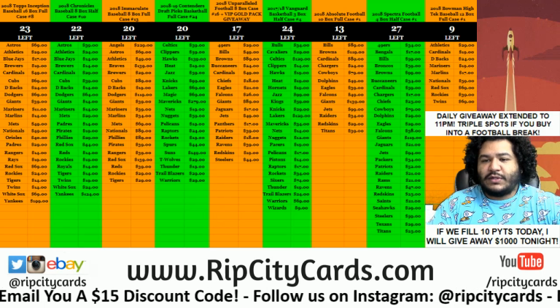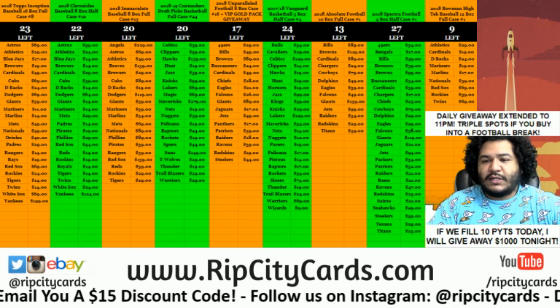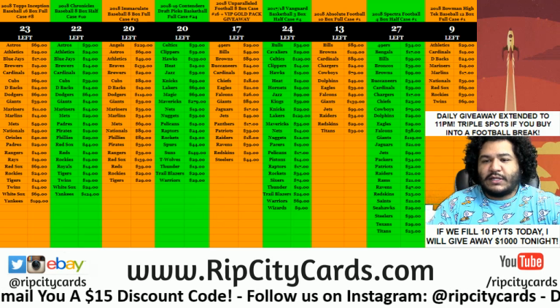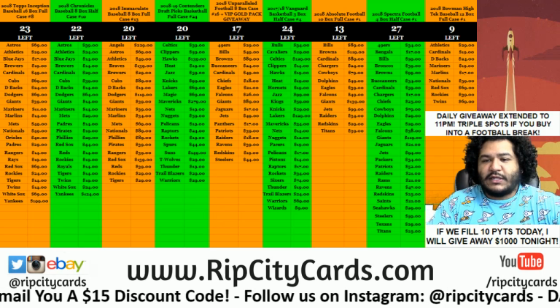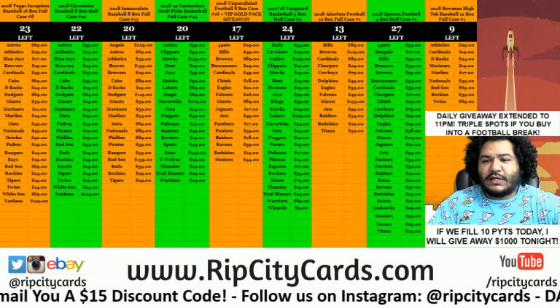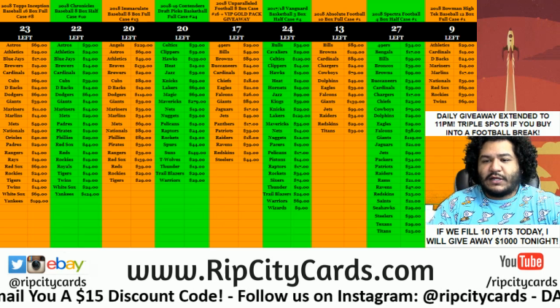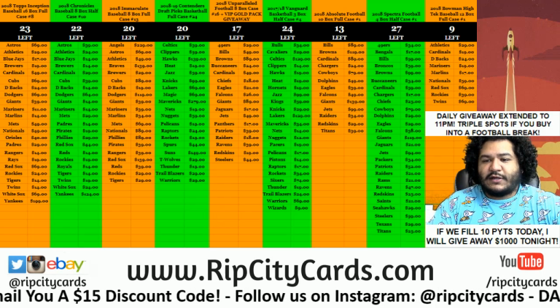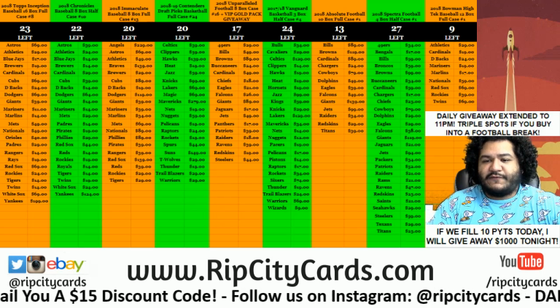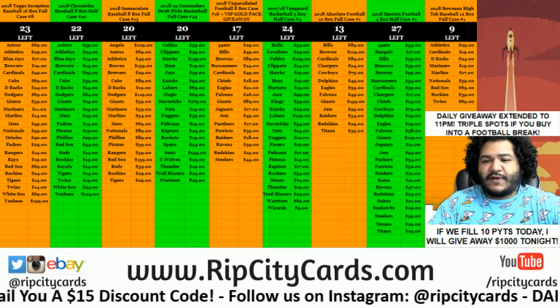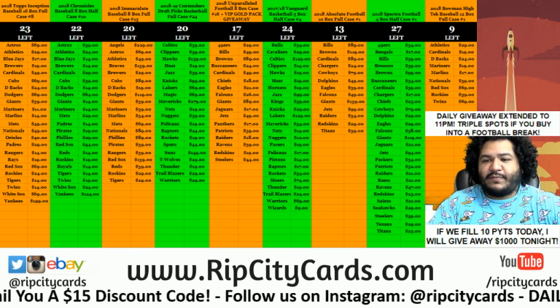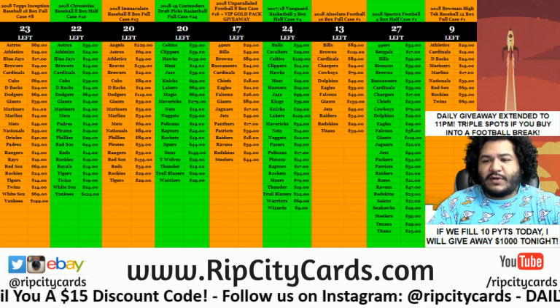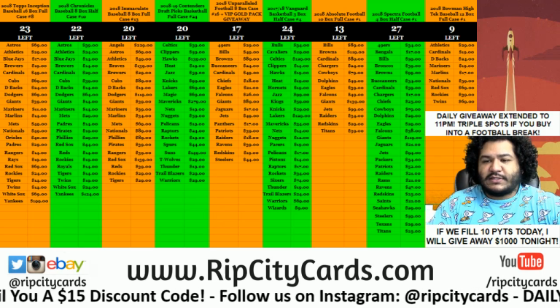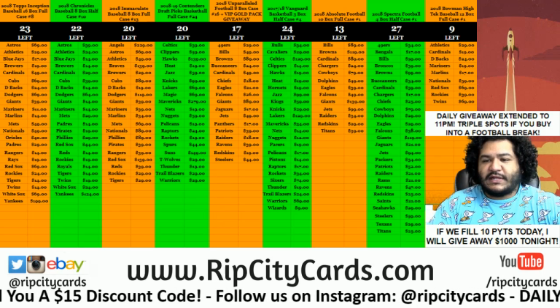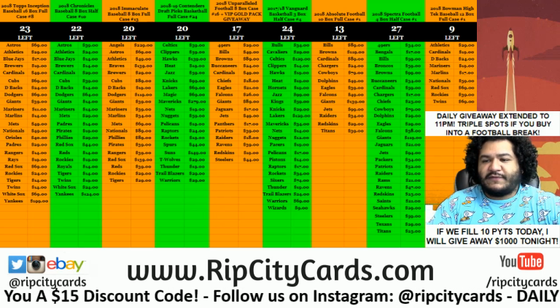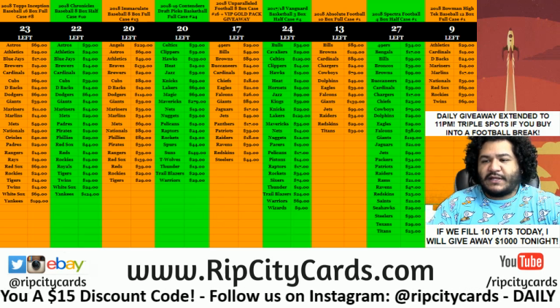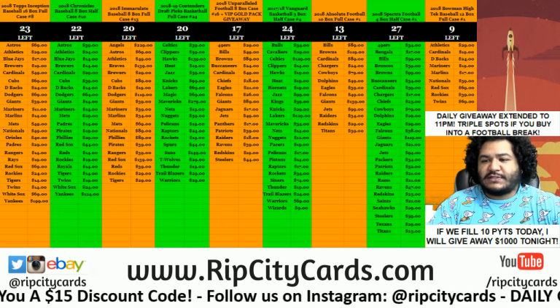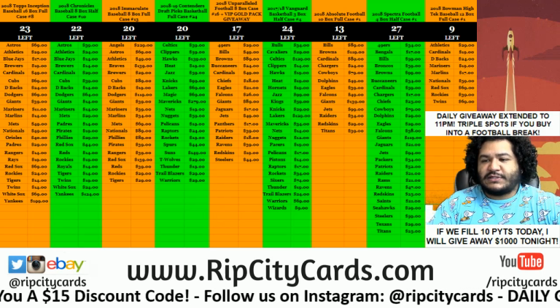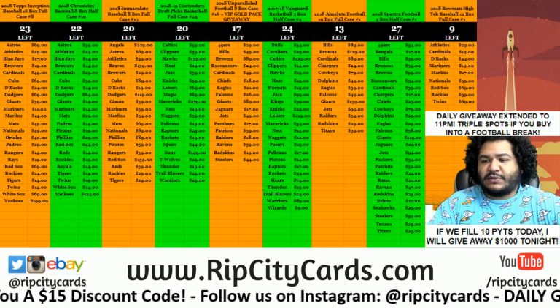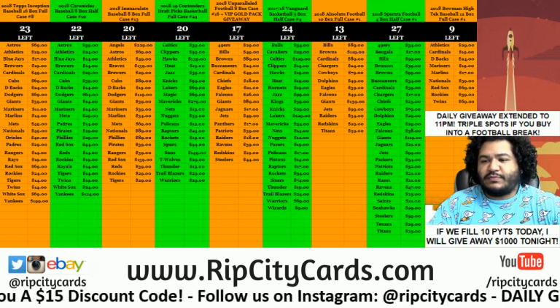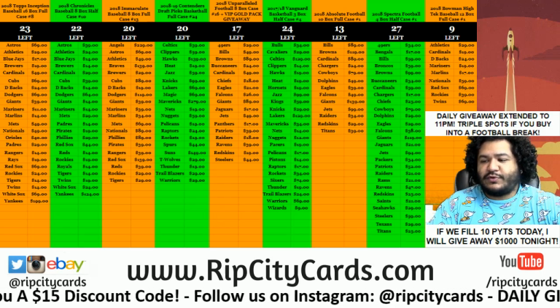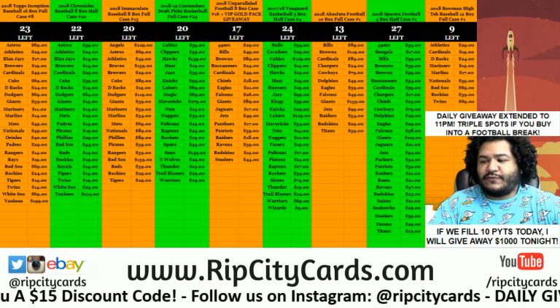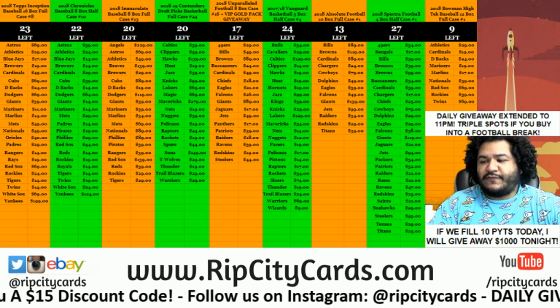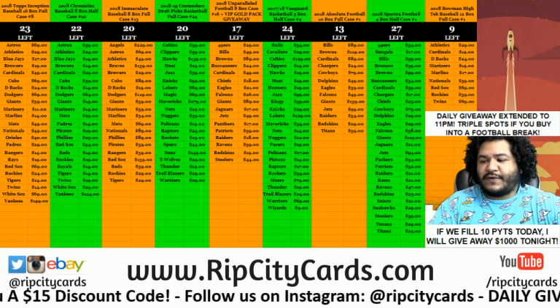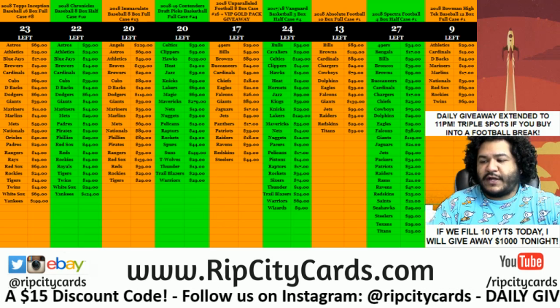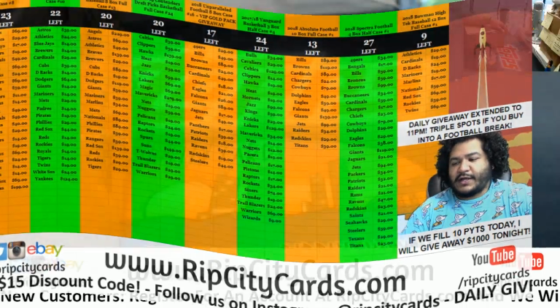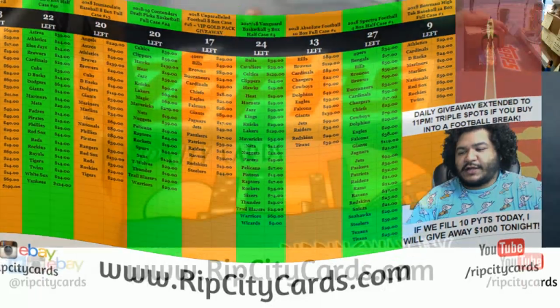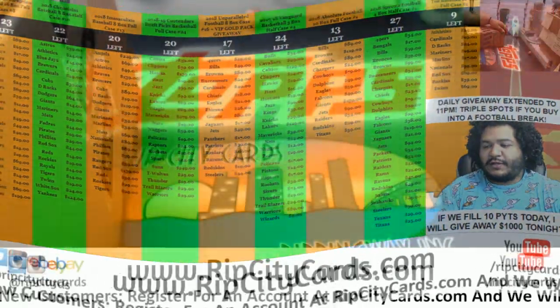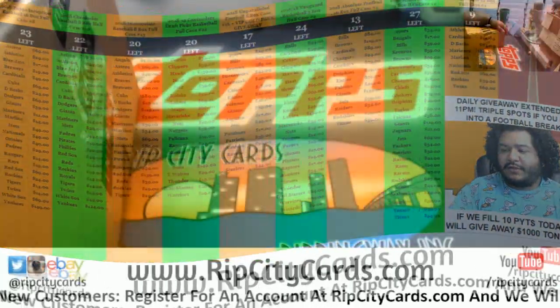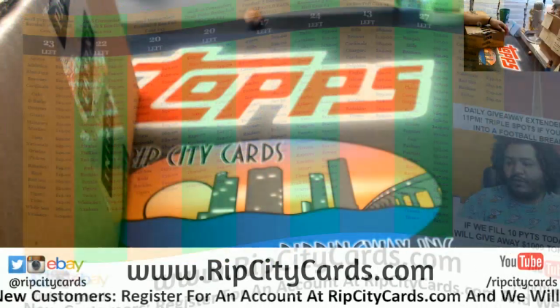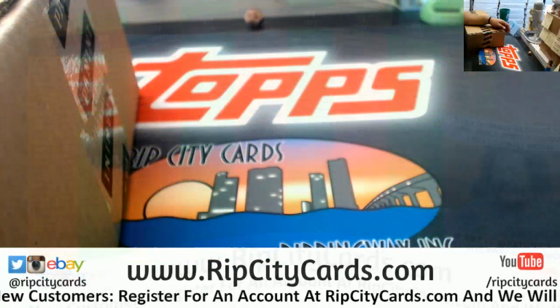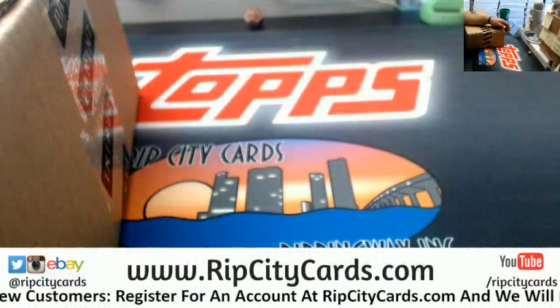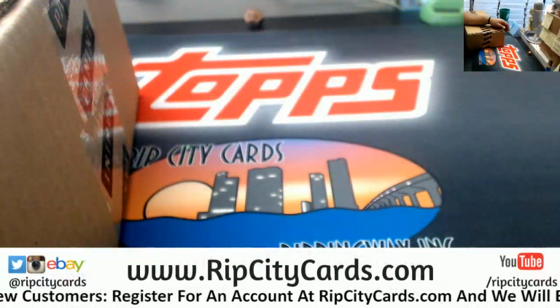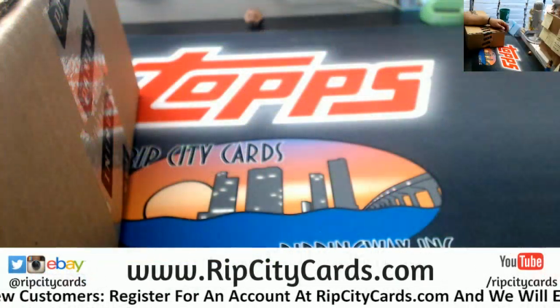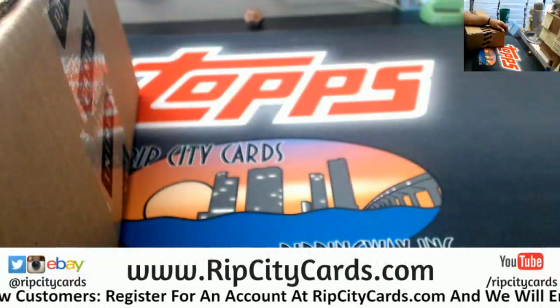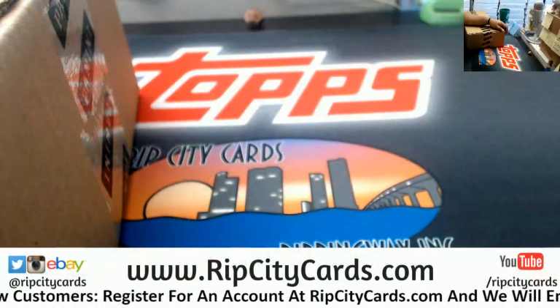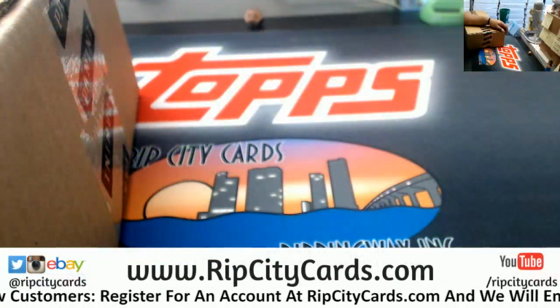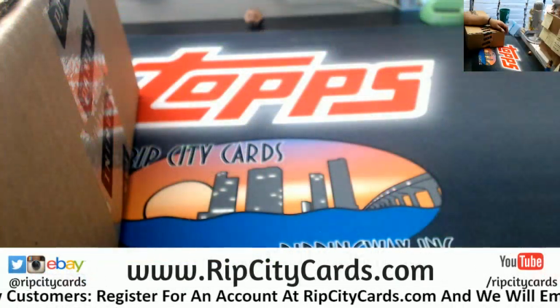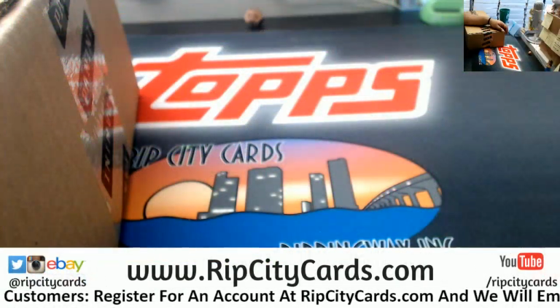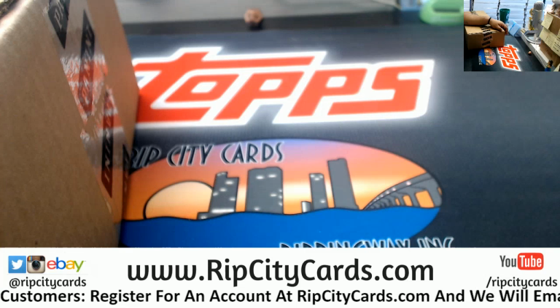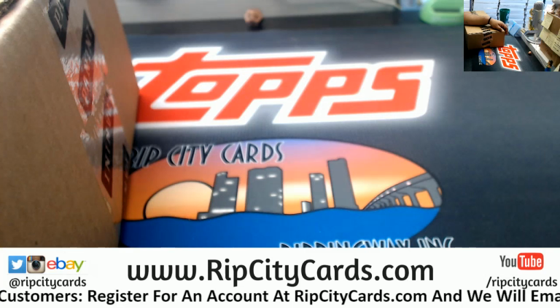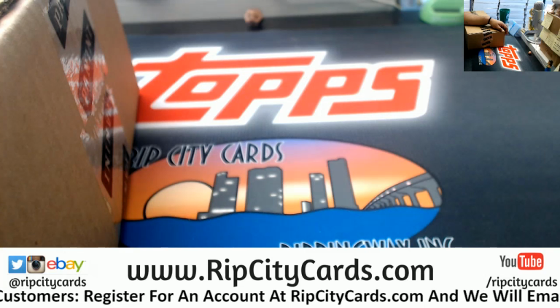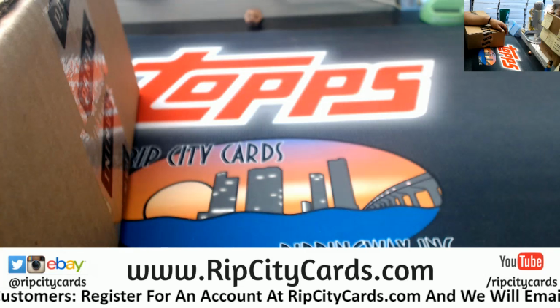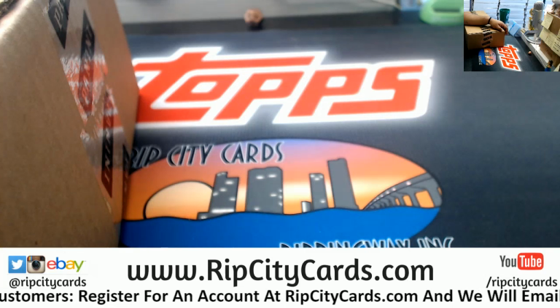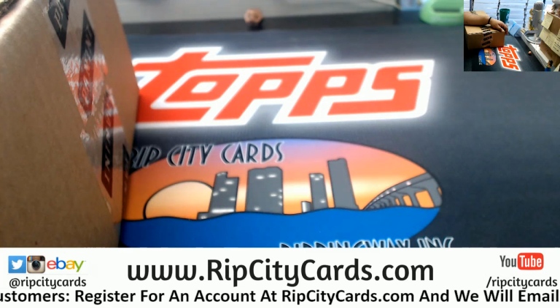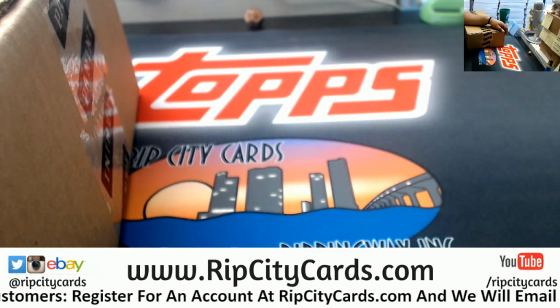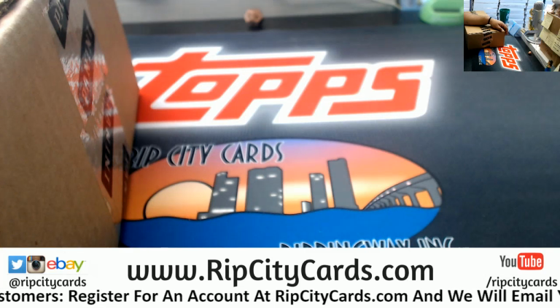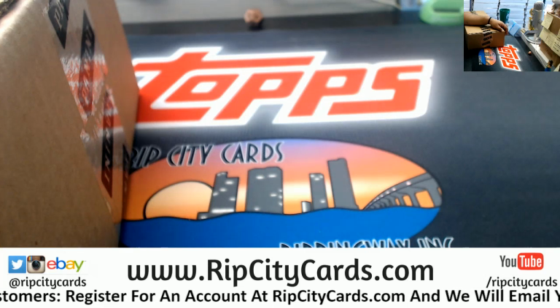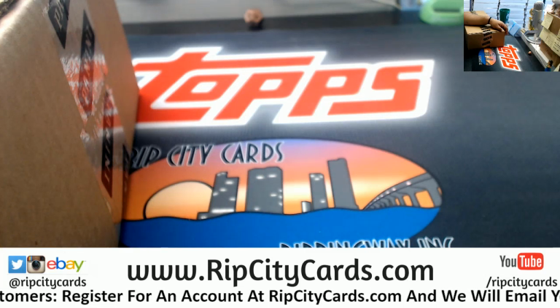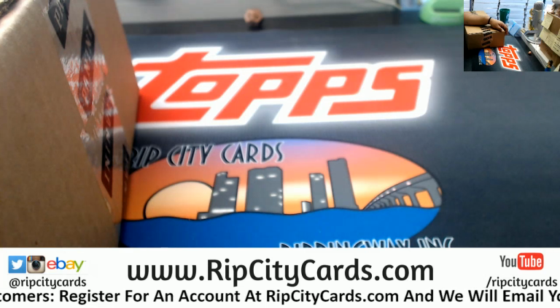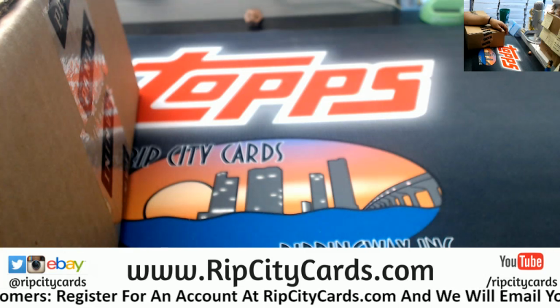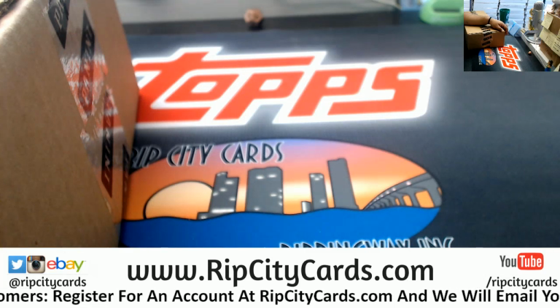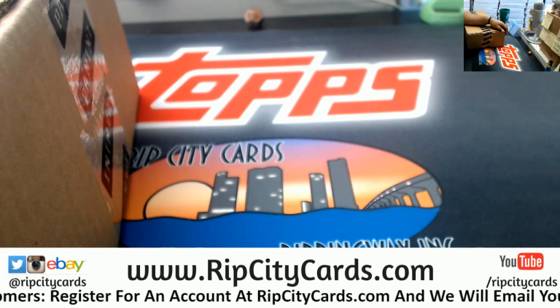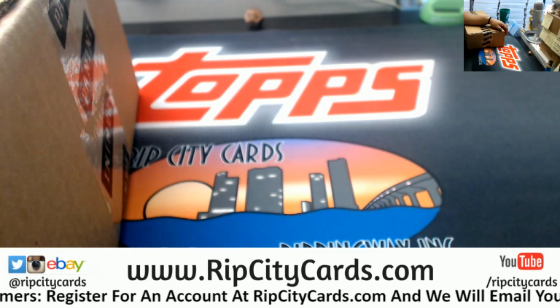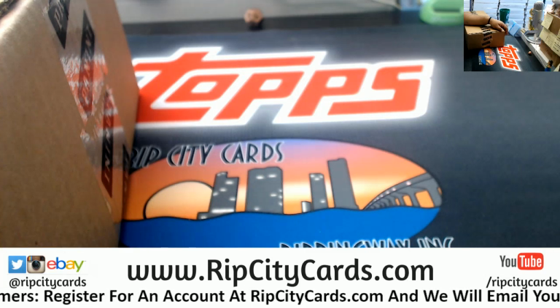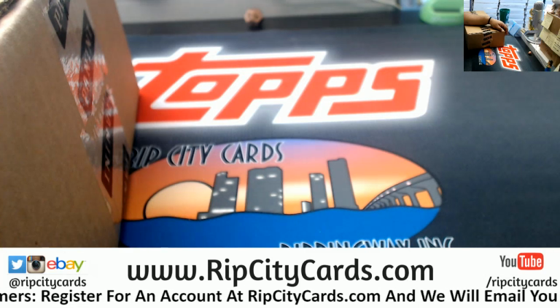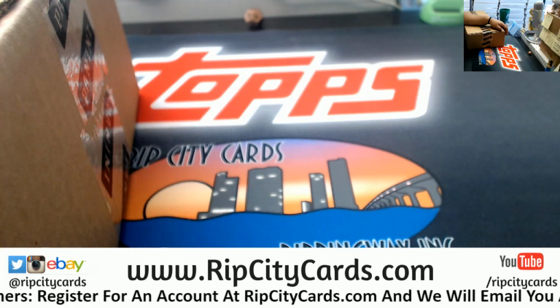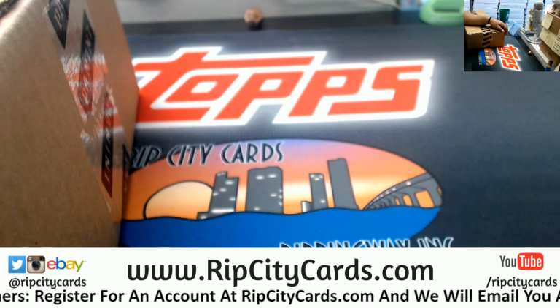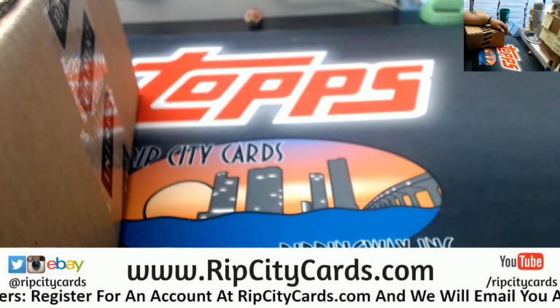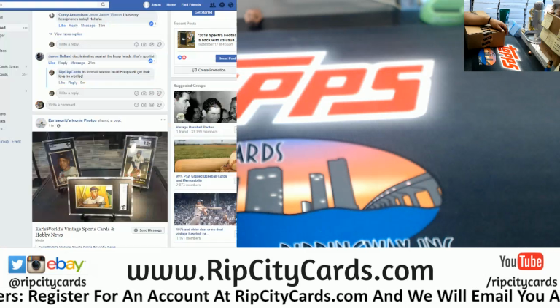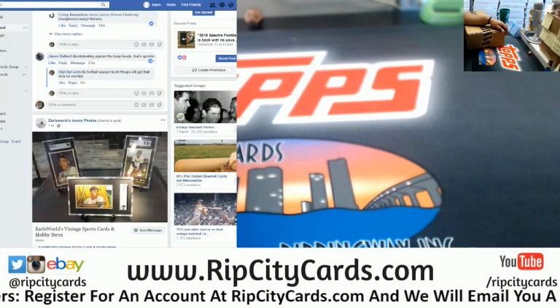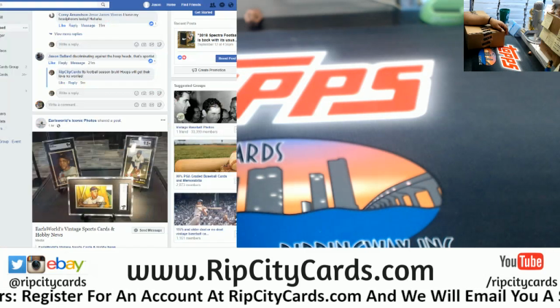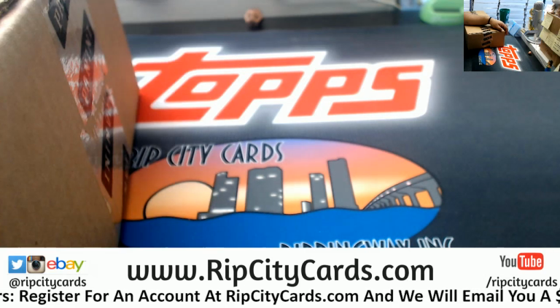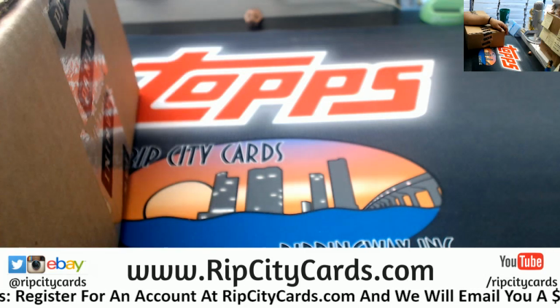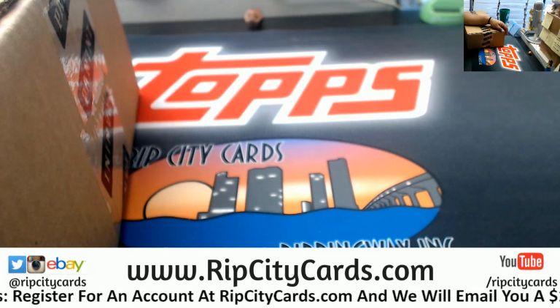Five bucks a case, case number five. Let's put it up on the screen.